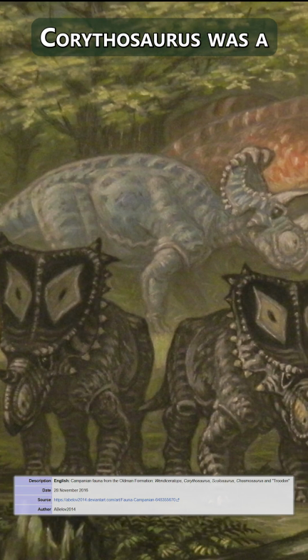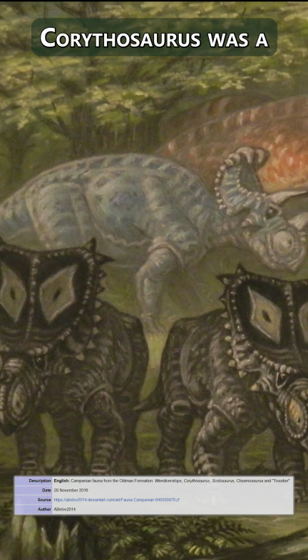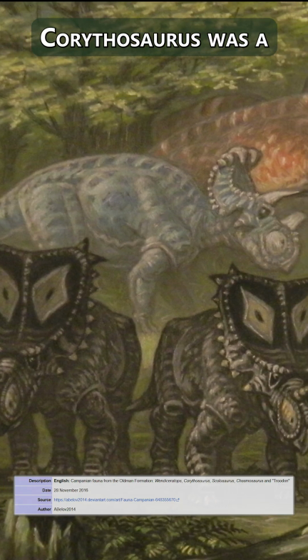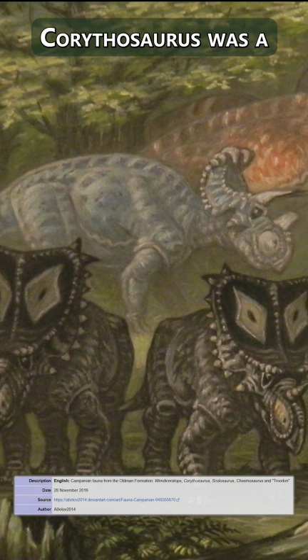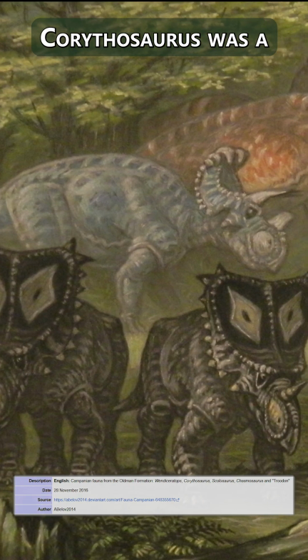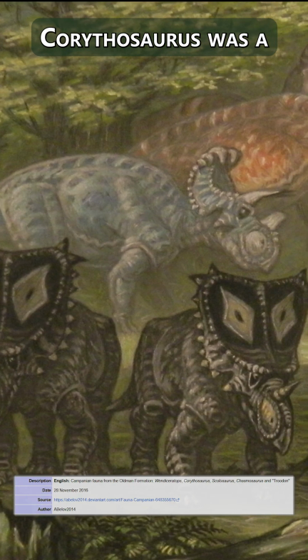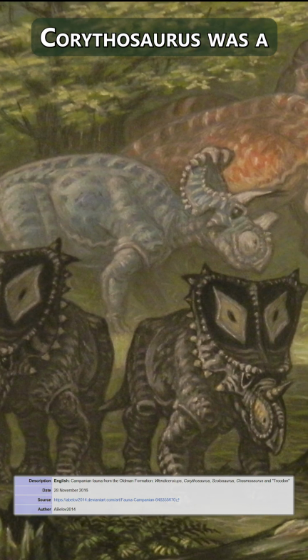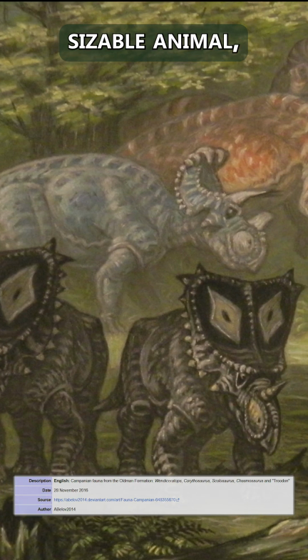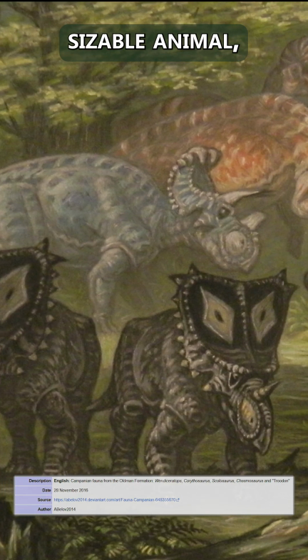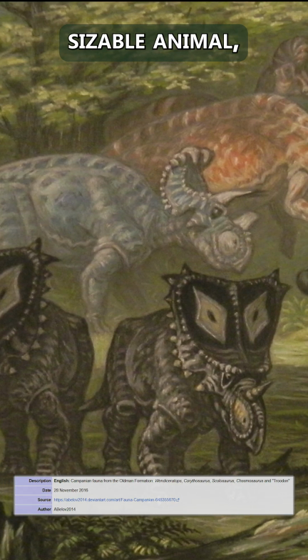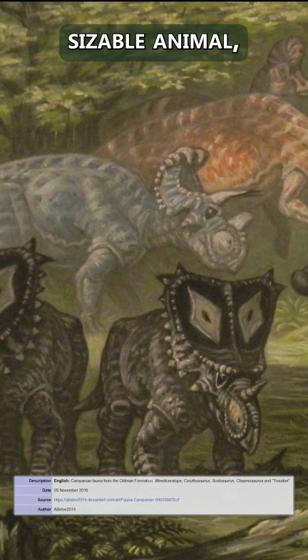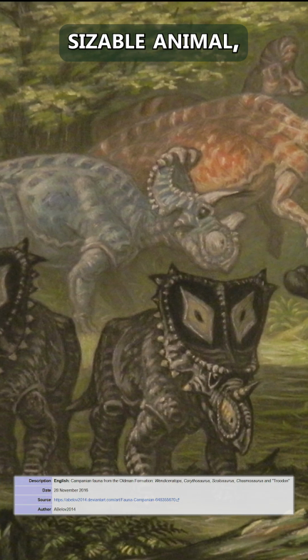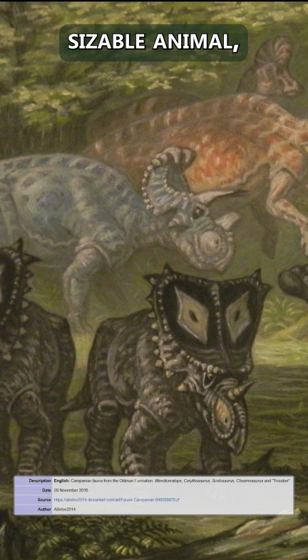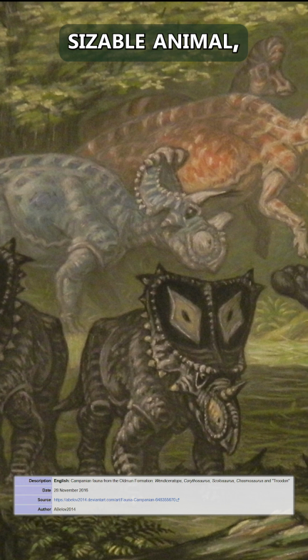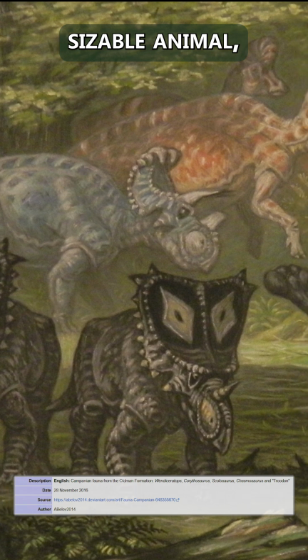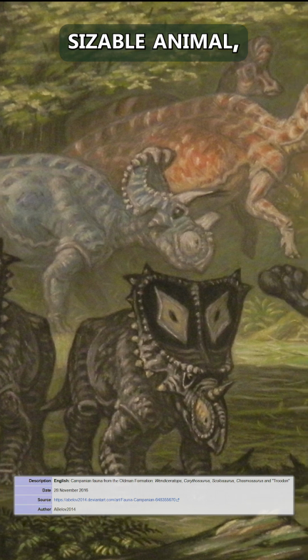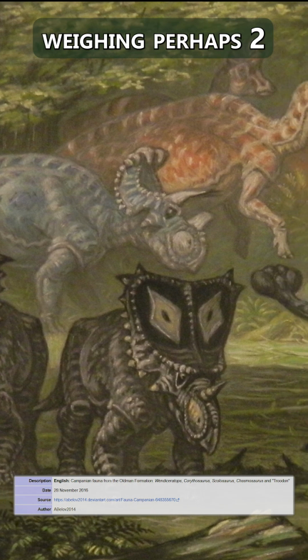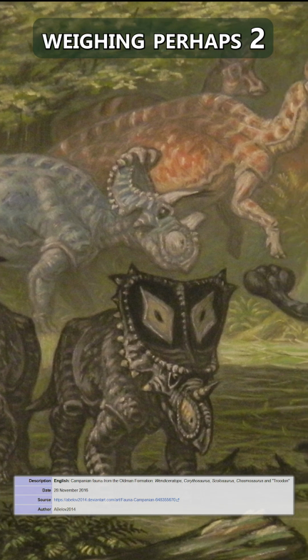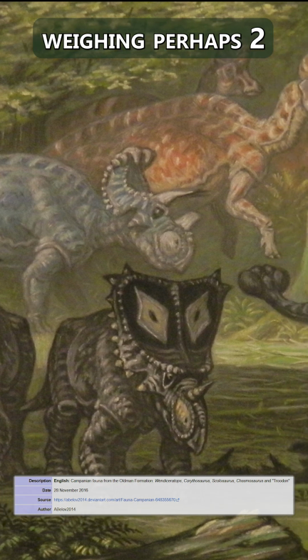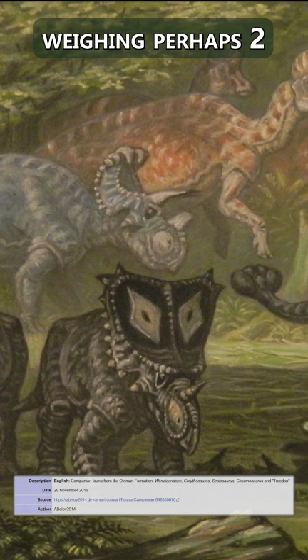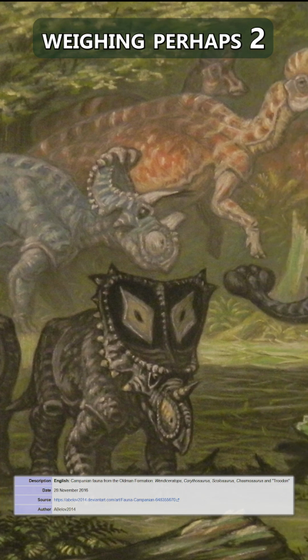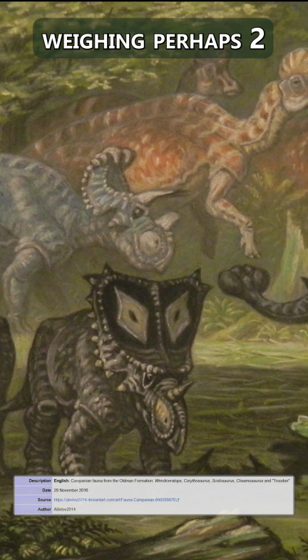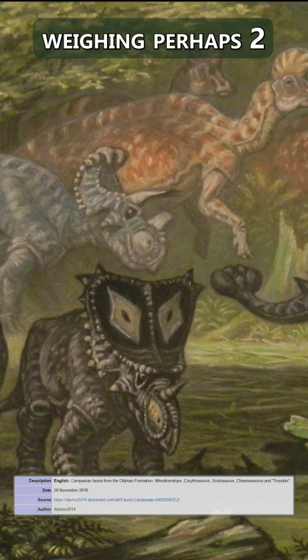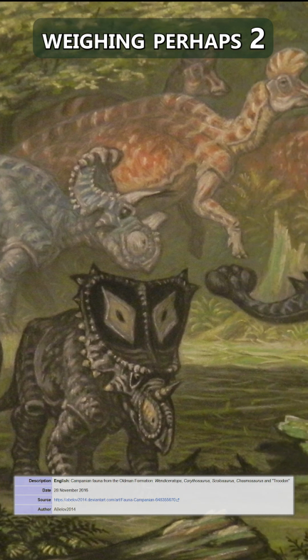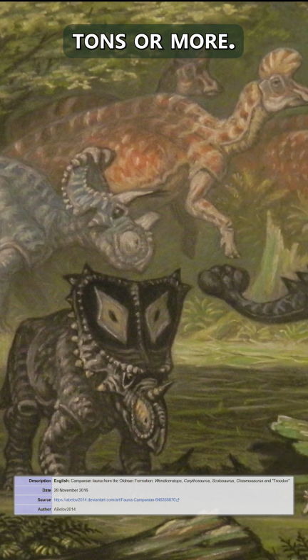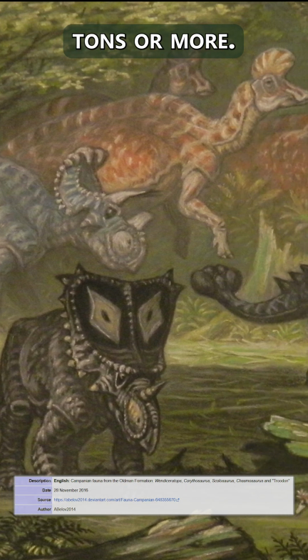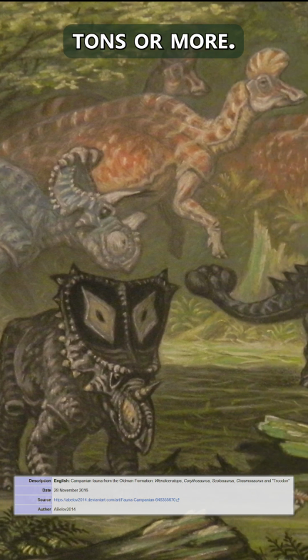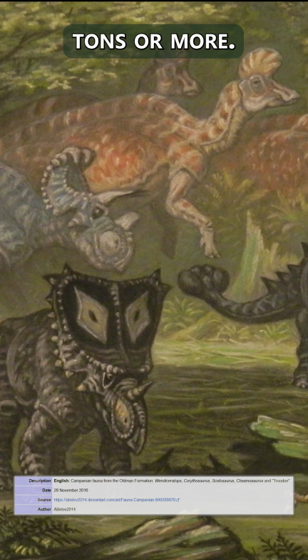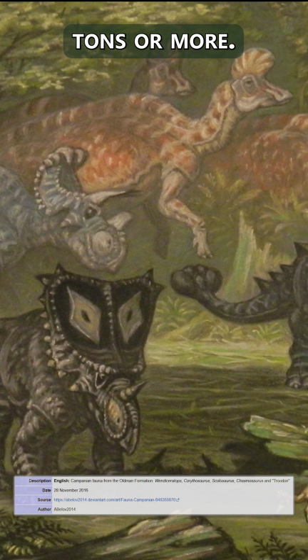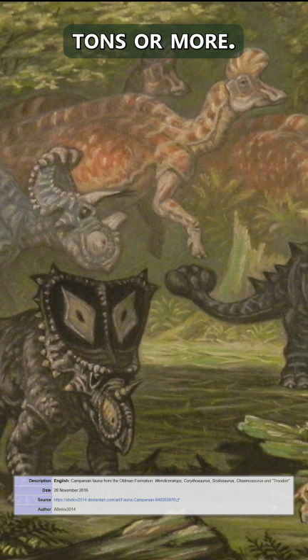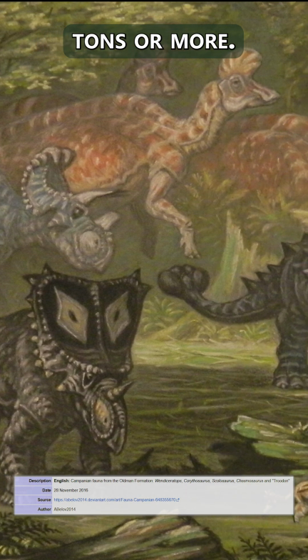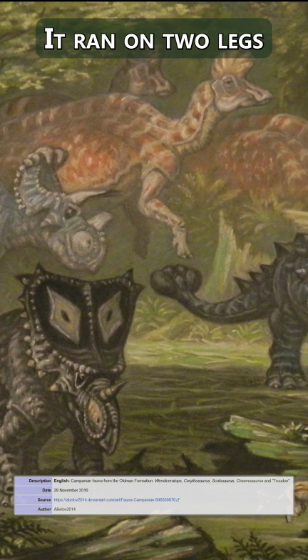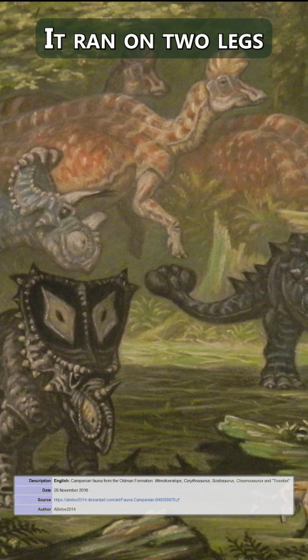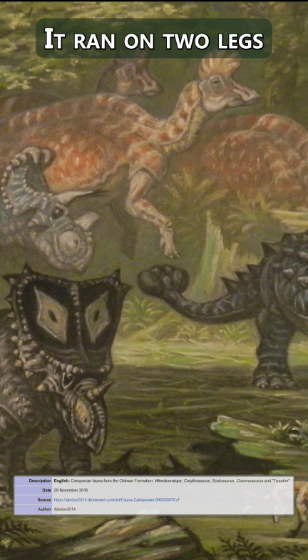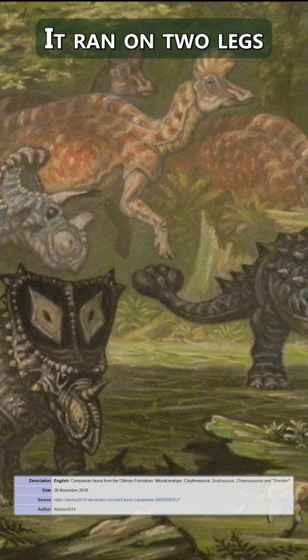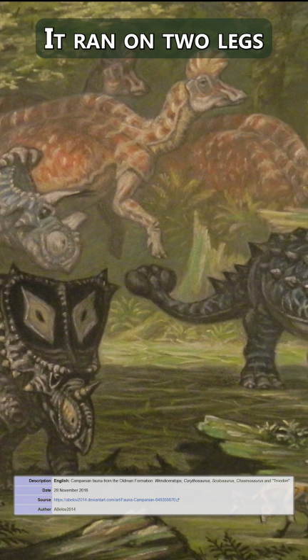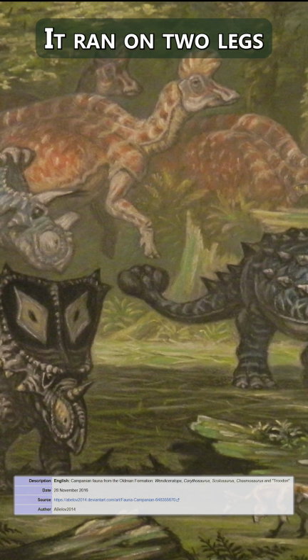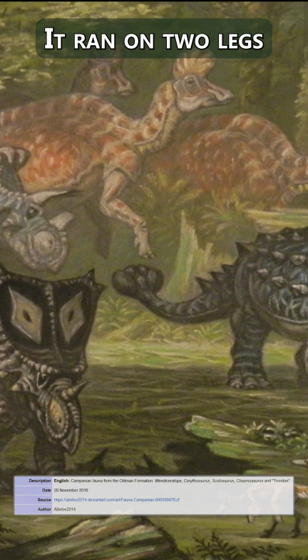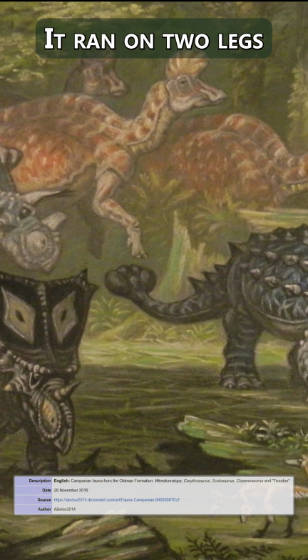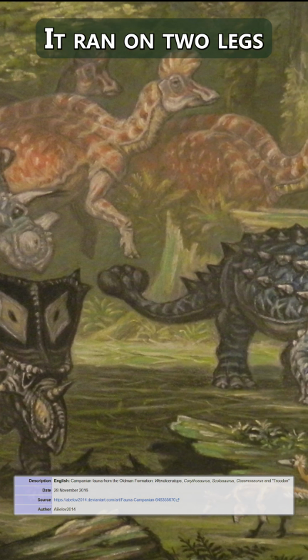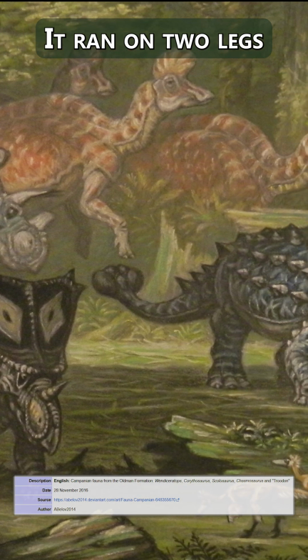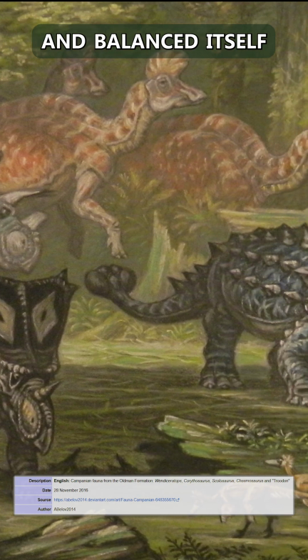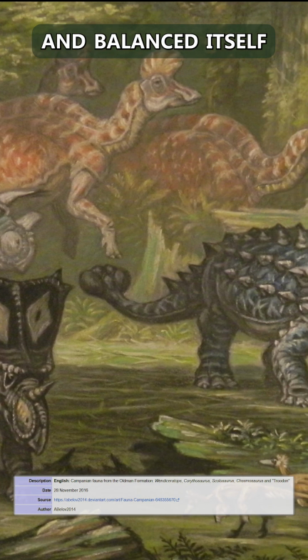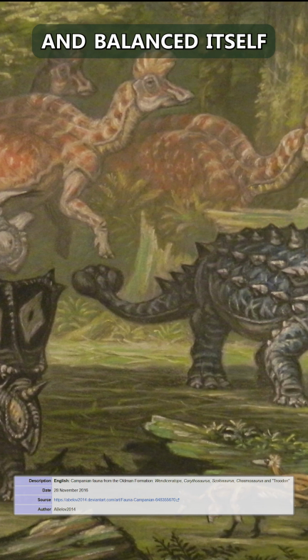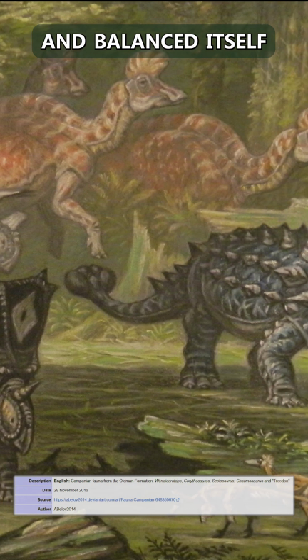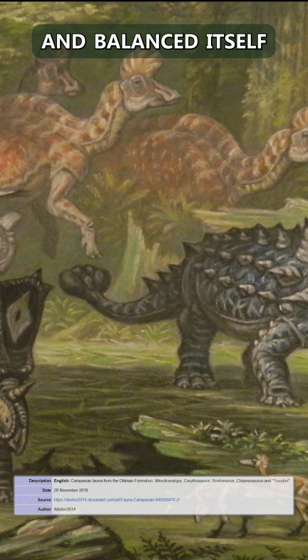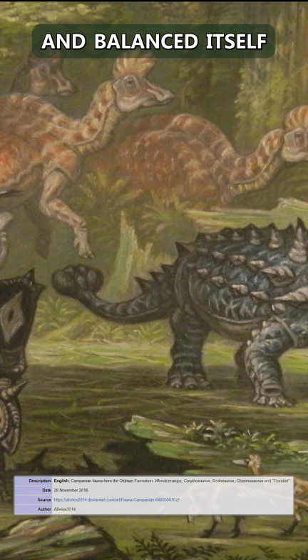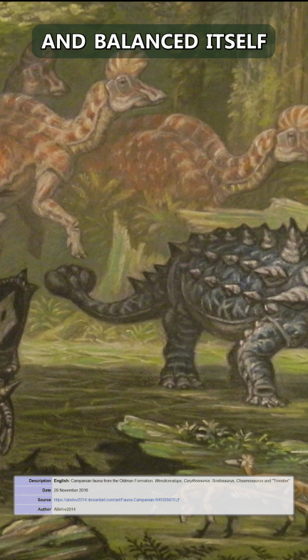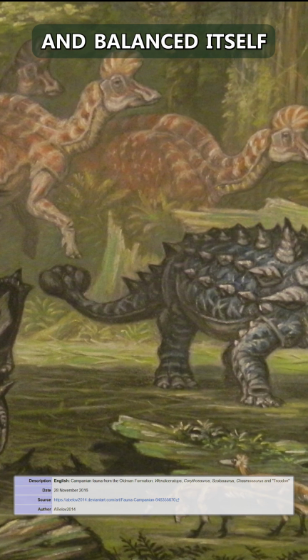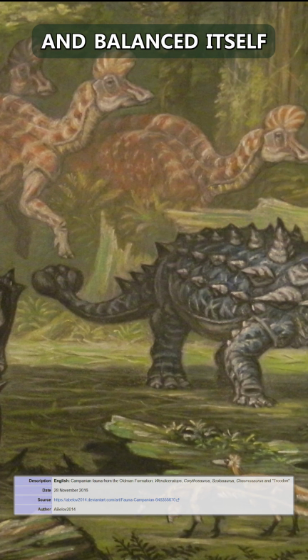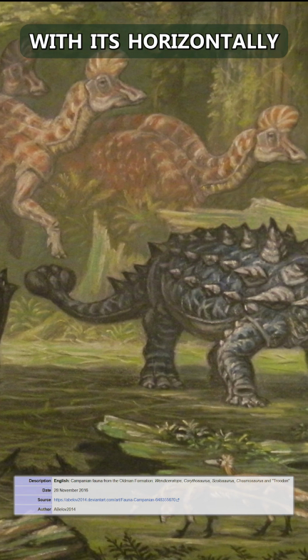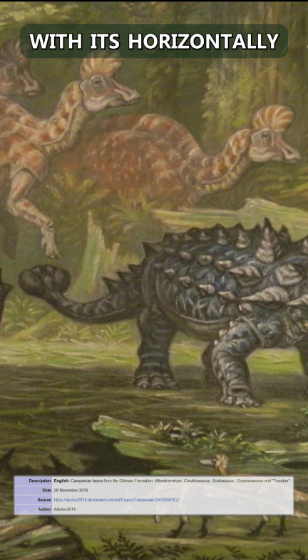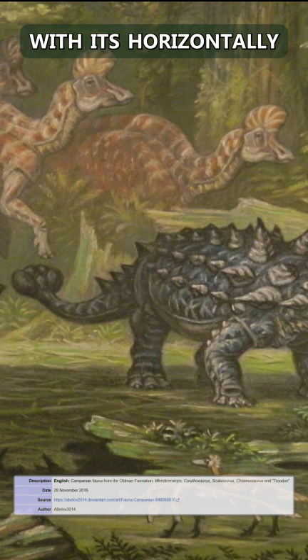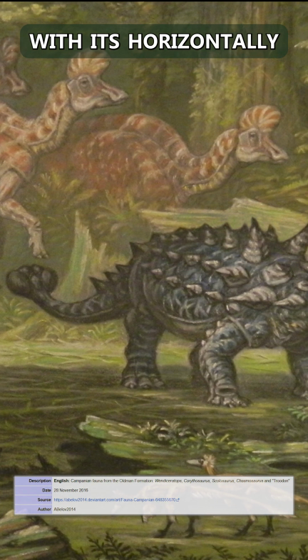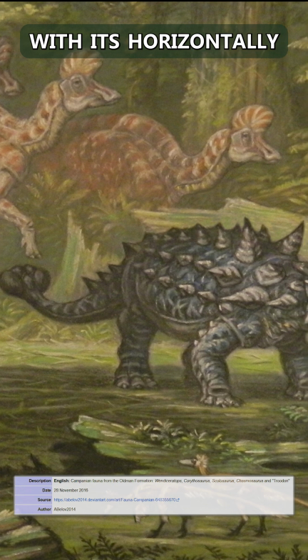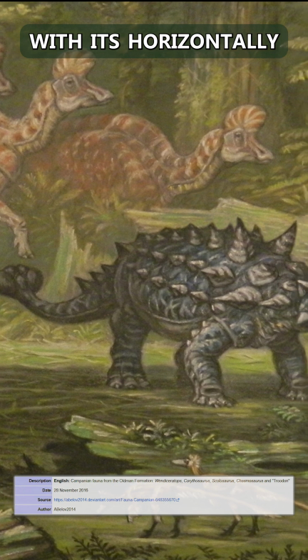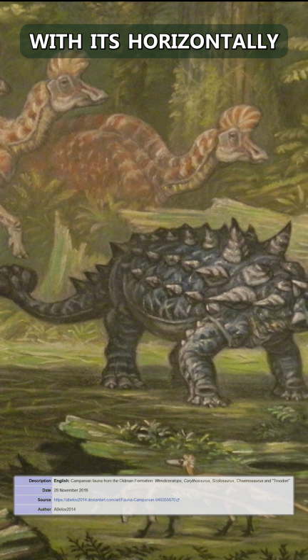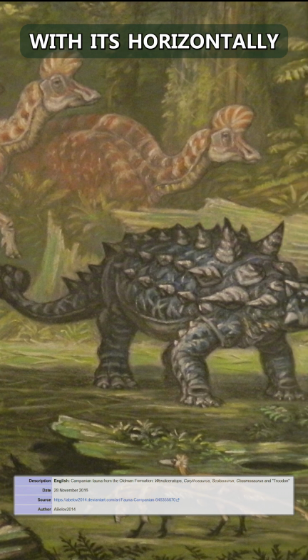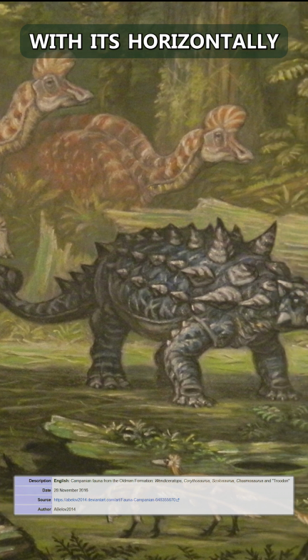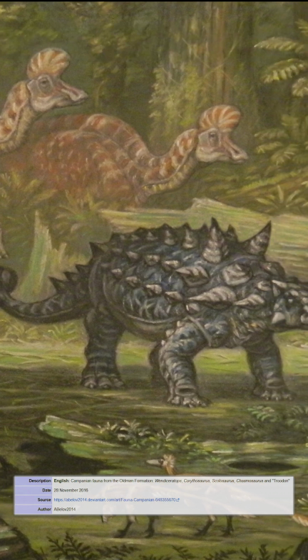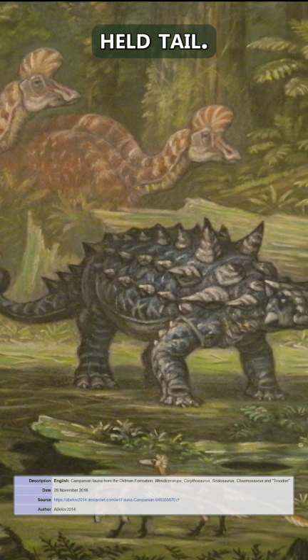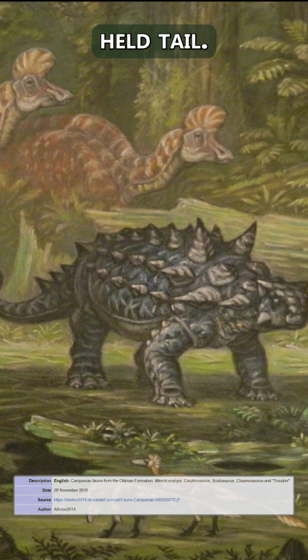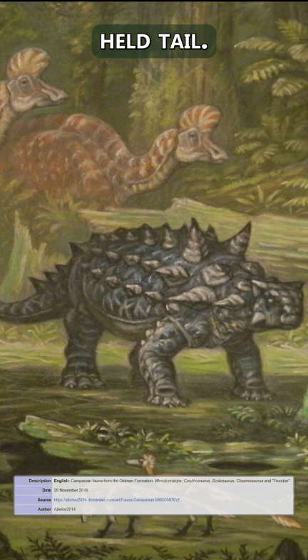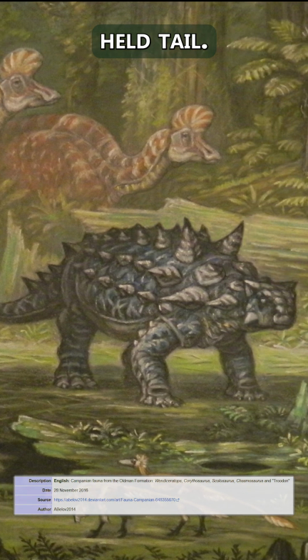Corythosaurus was a sizable animal, weighing perhaps 2 tons or more. It ran on two legs, and balanced itself with its horizontally held tail.